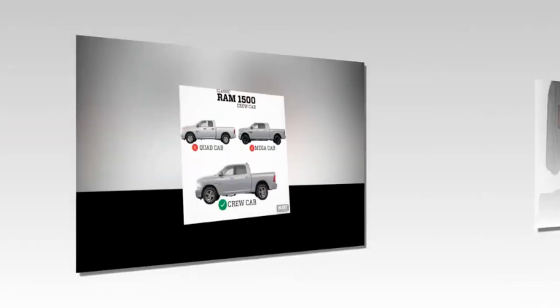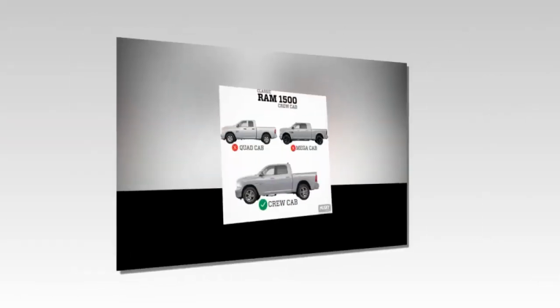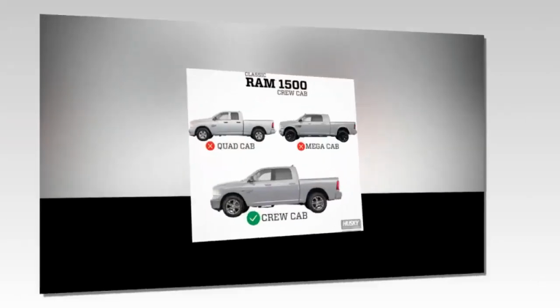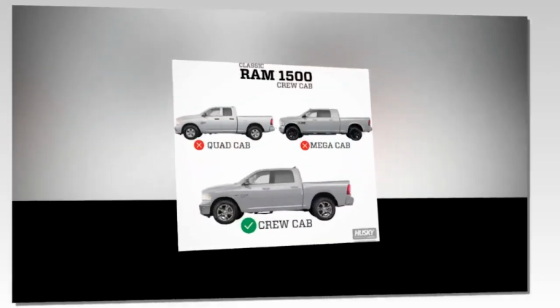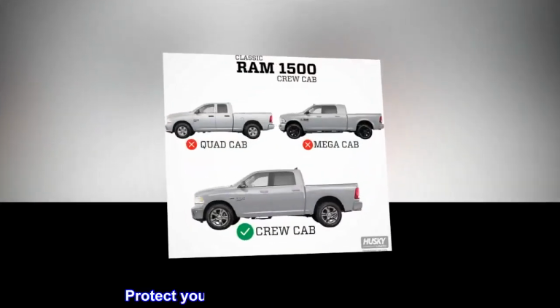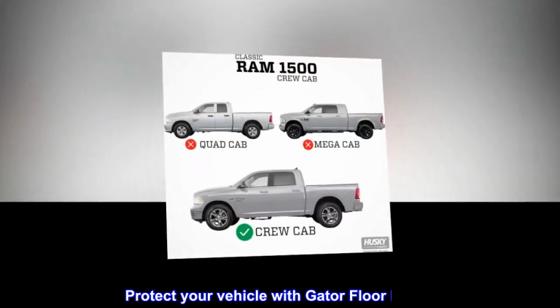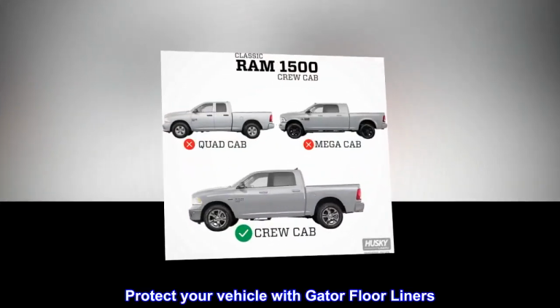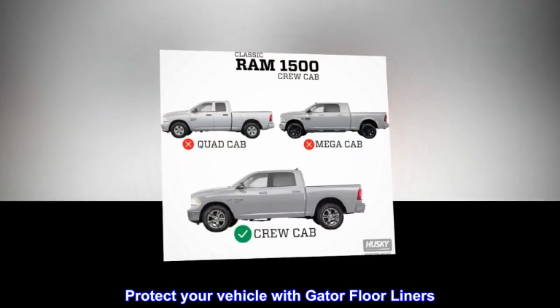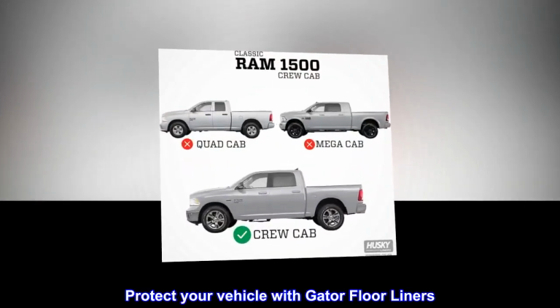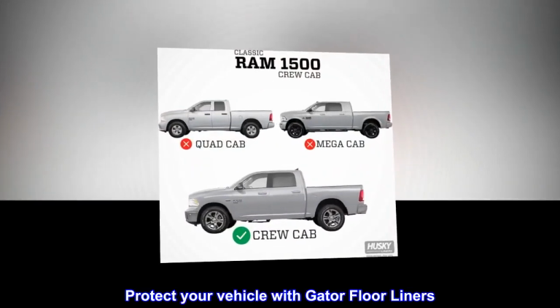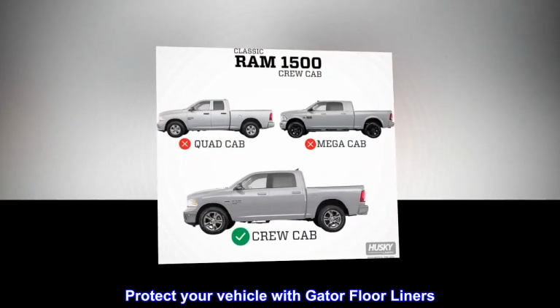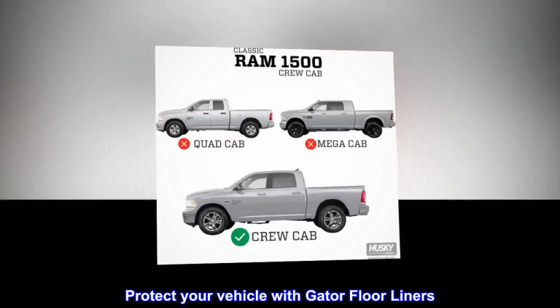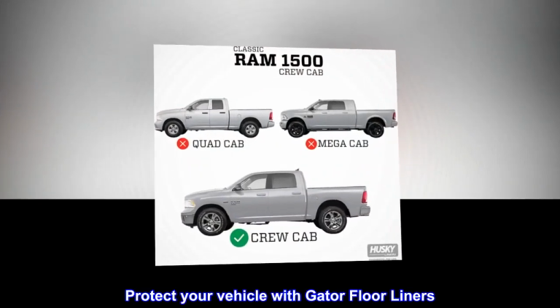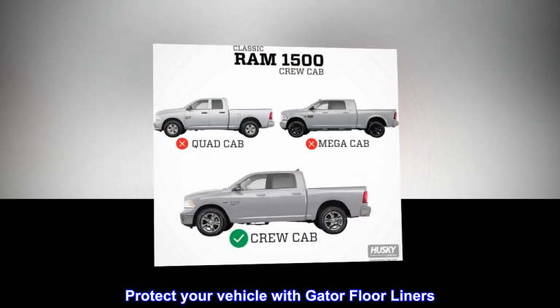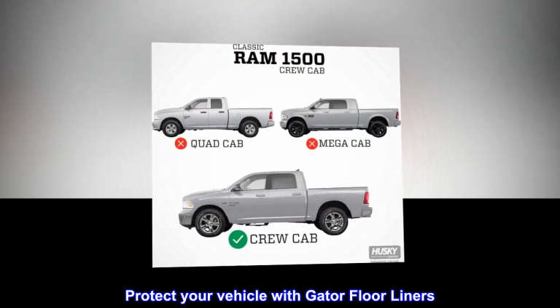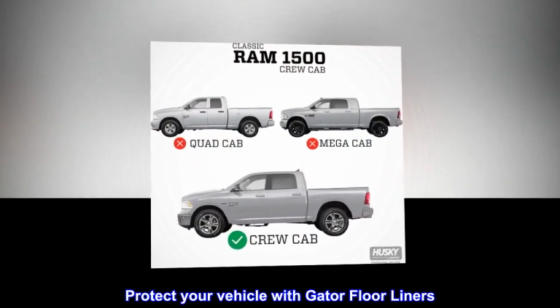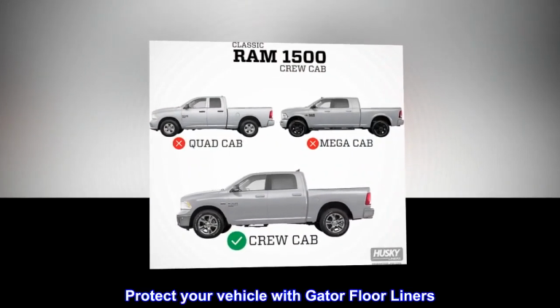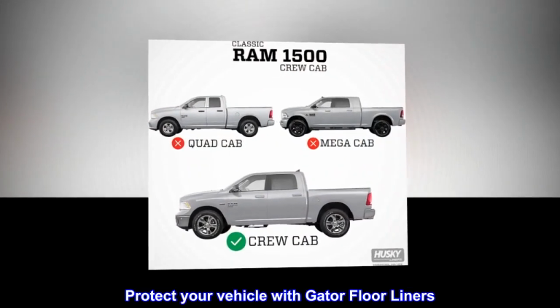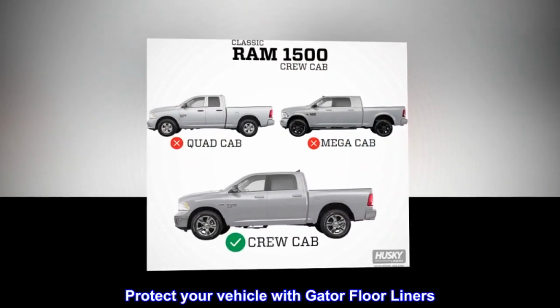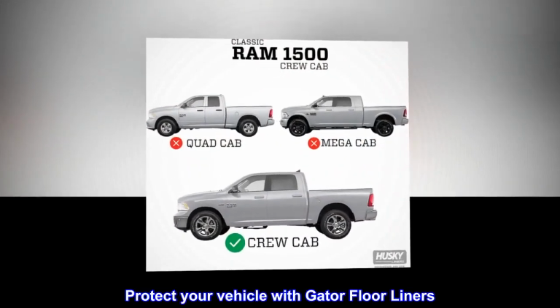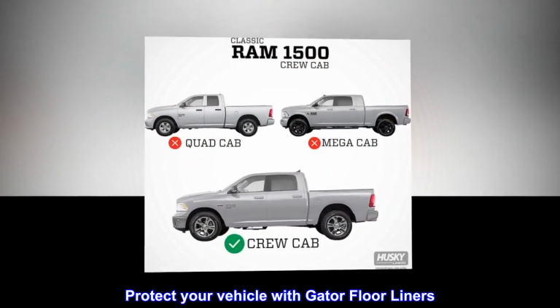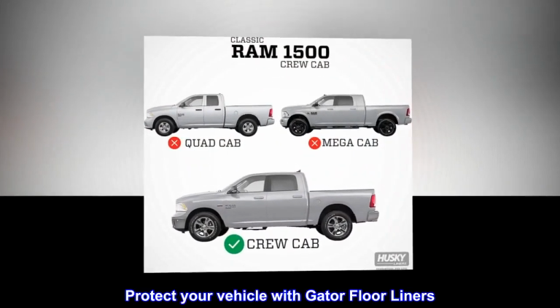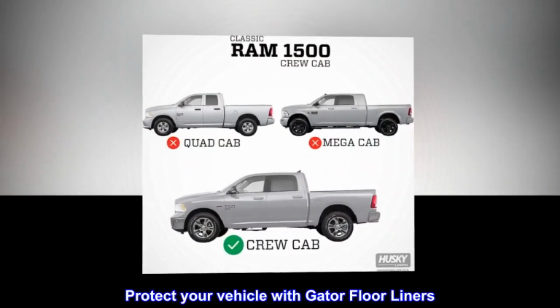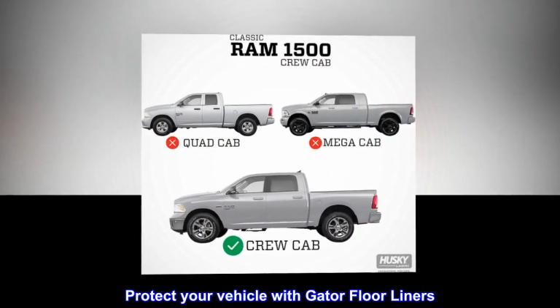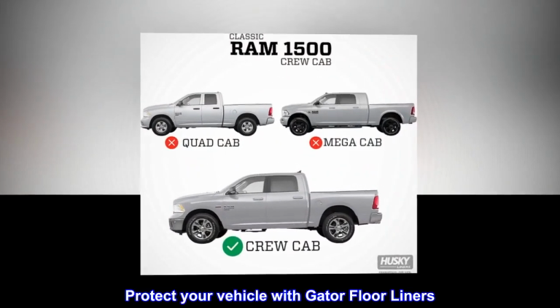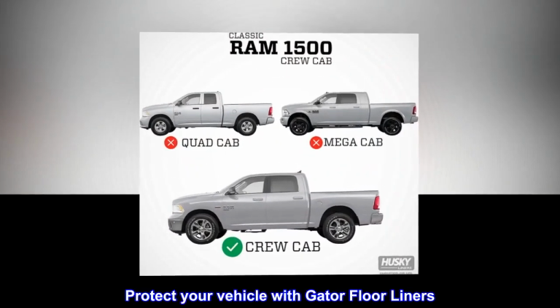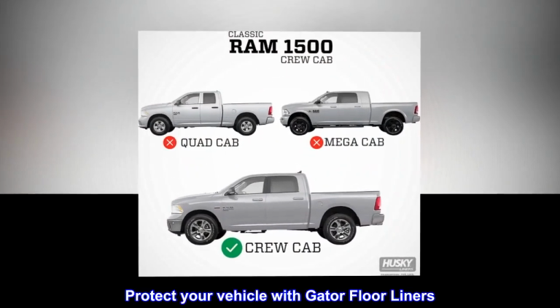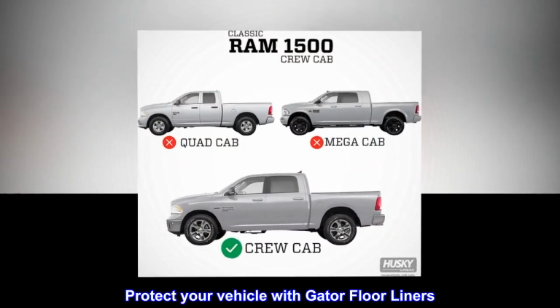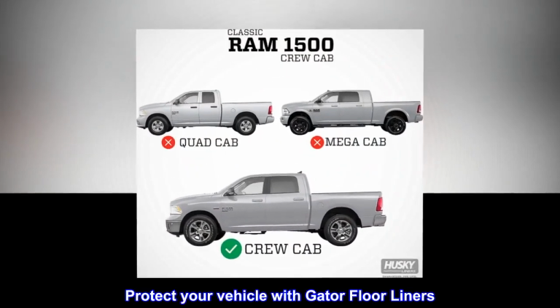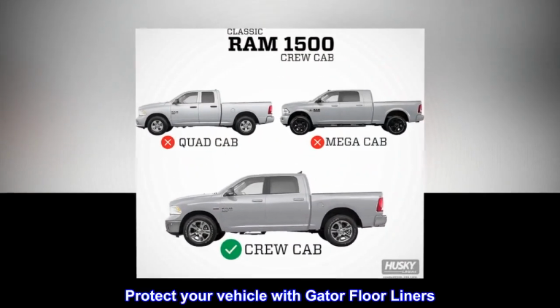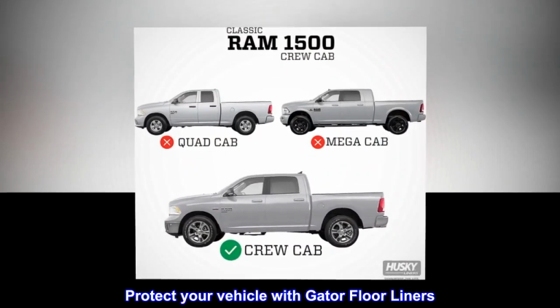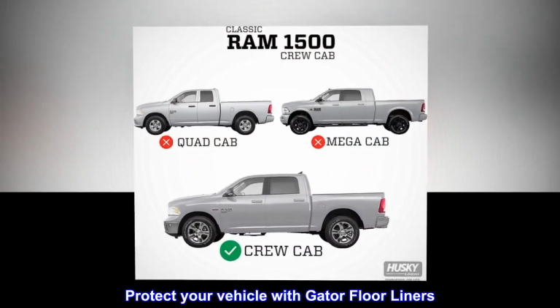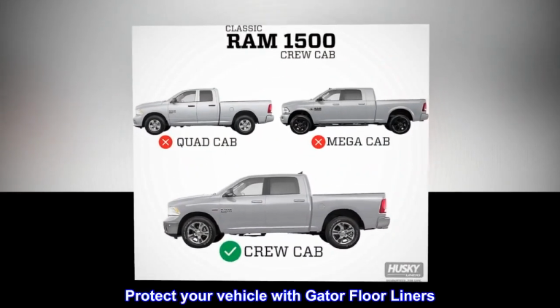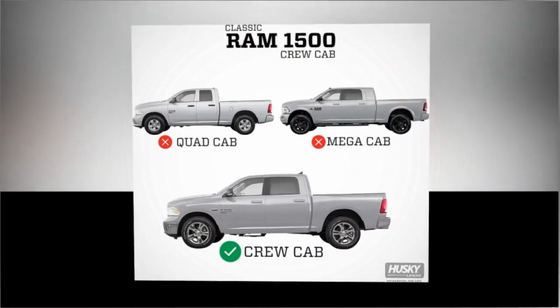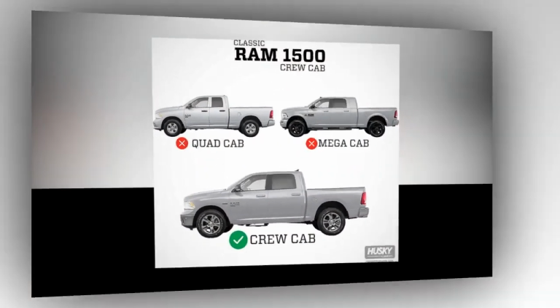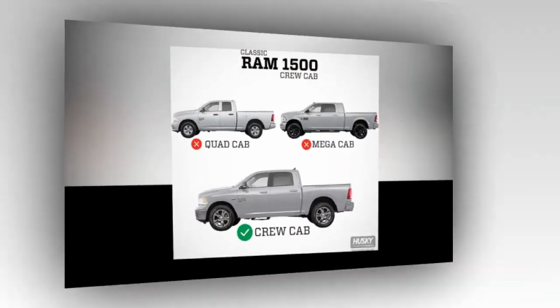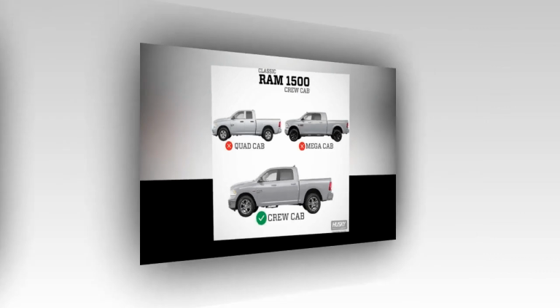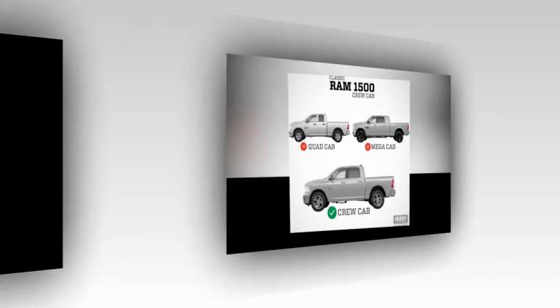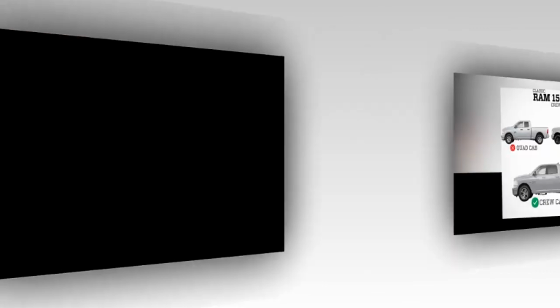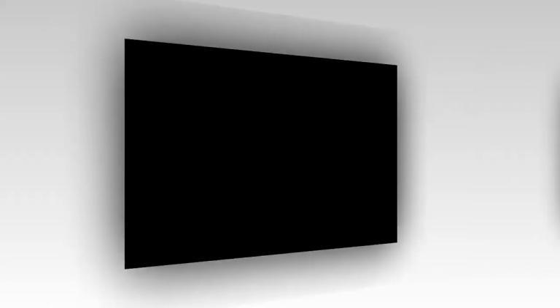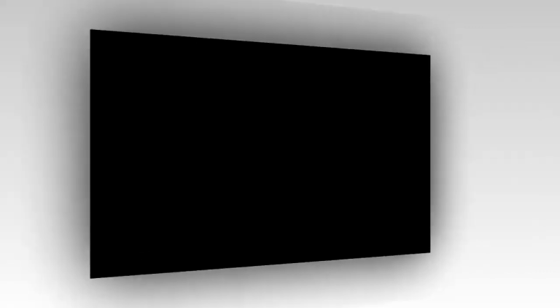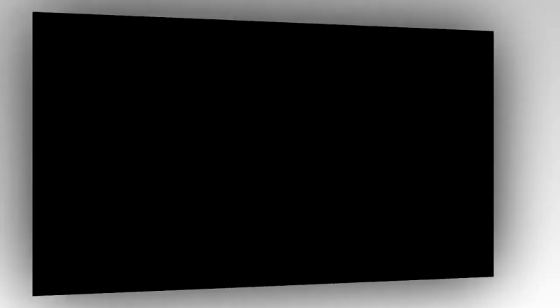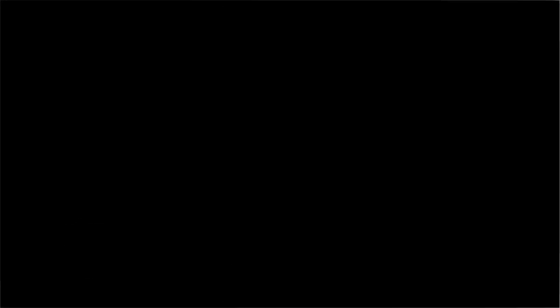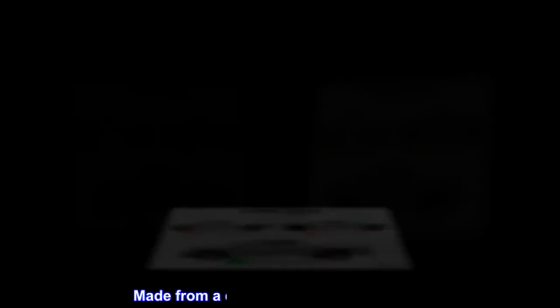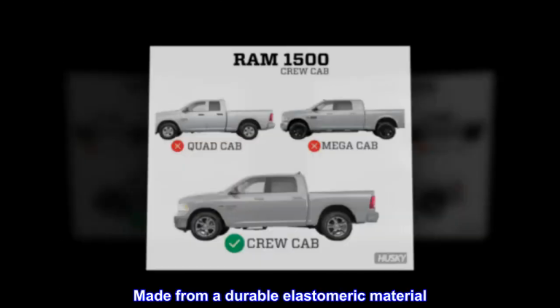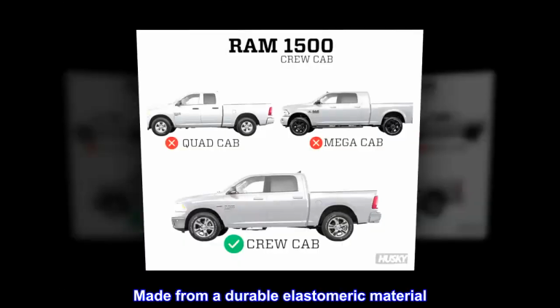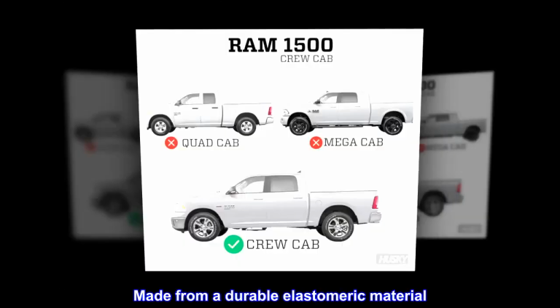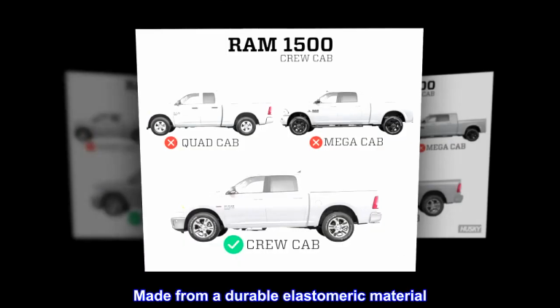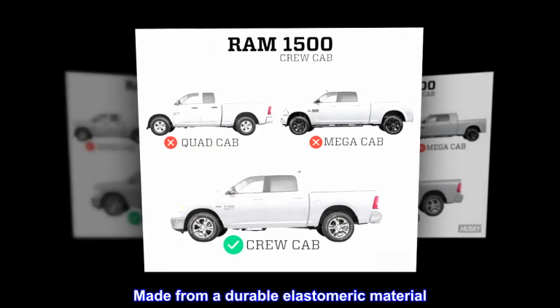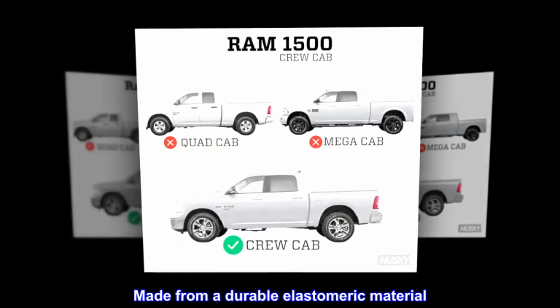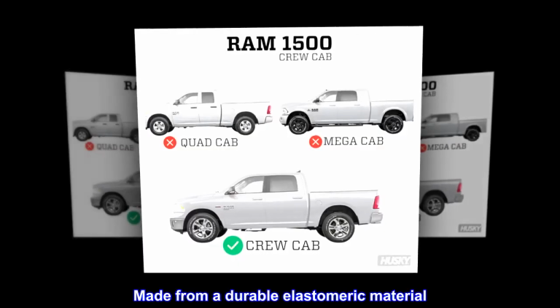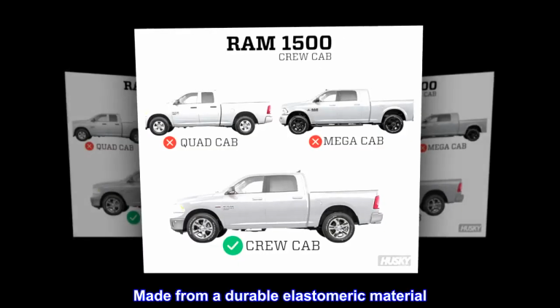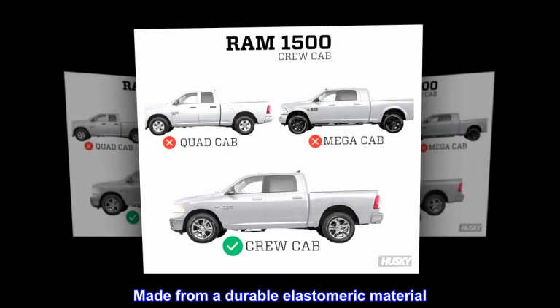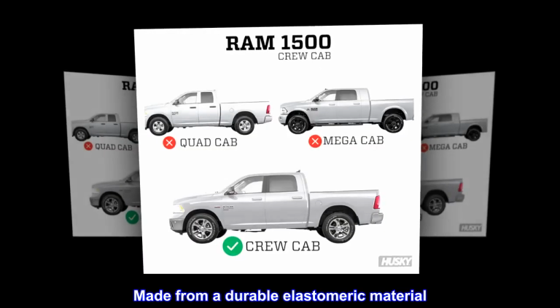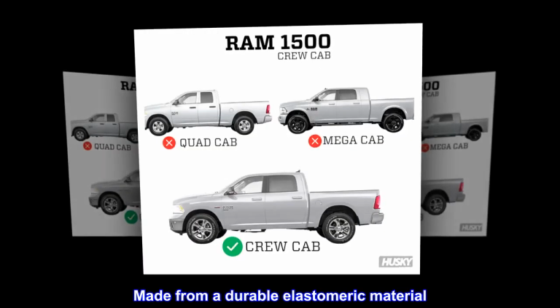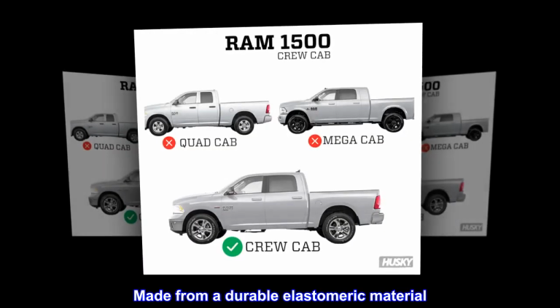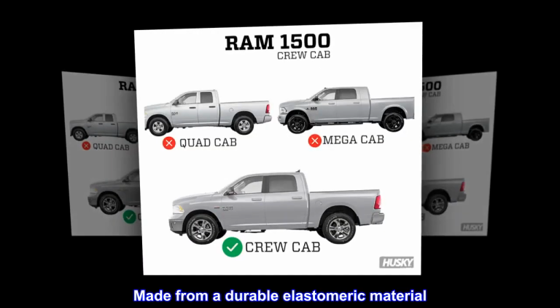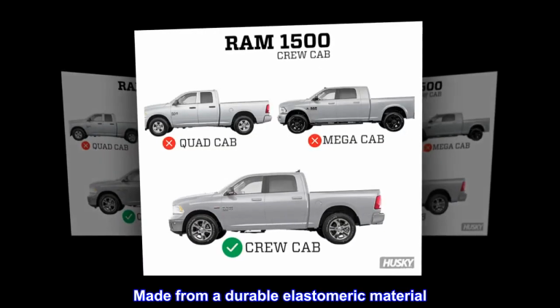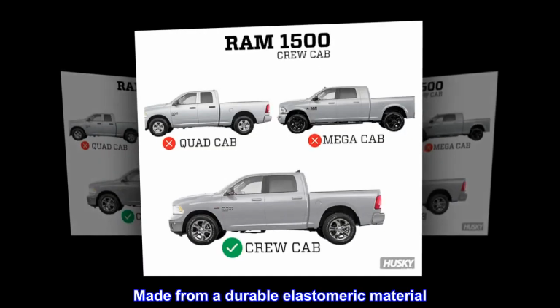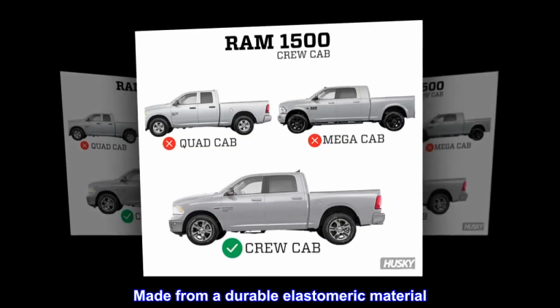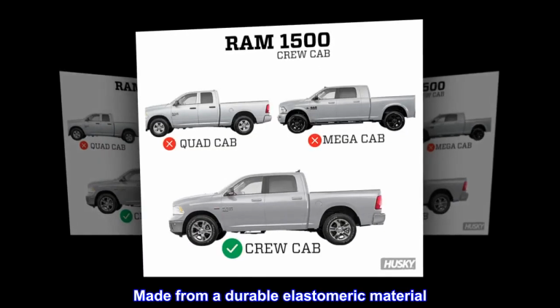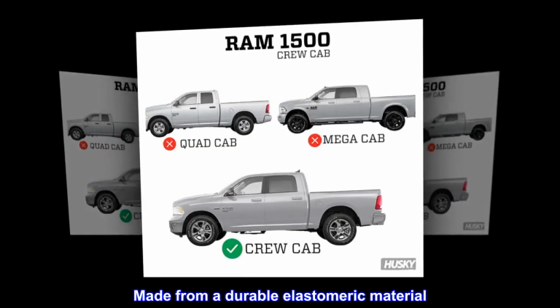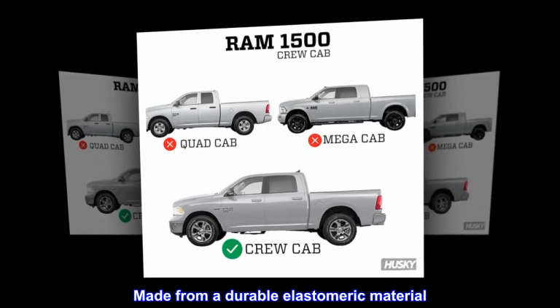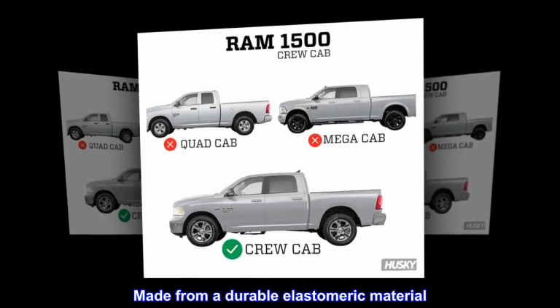Protect your vehicle with Gator floor liners, made from a durable elastomeric material.